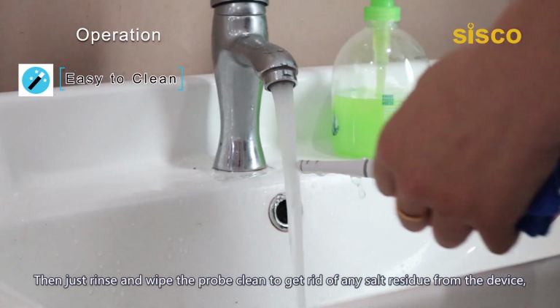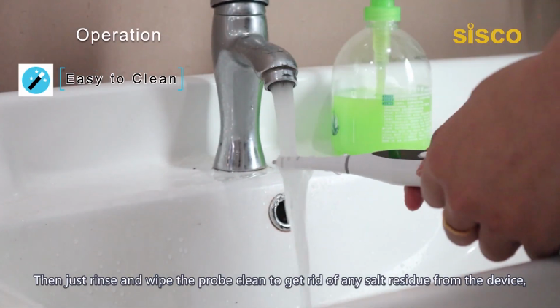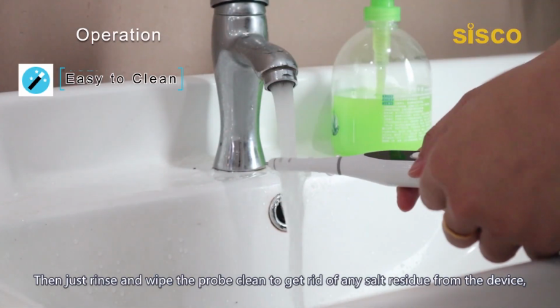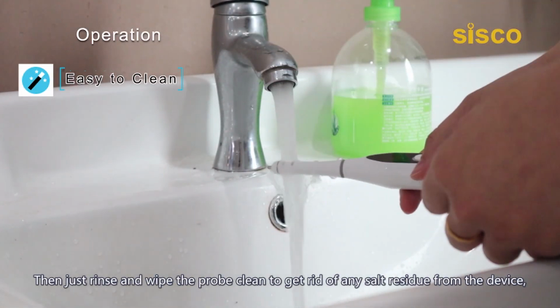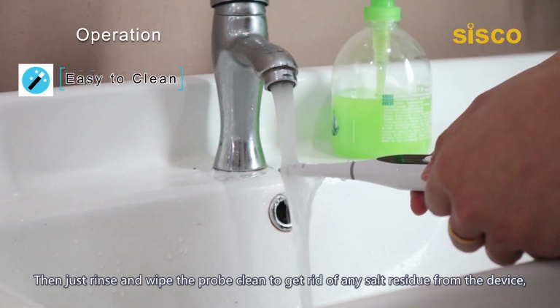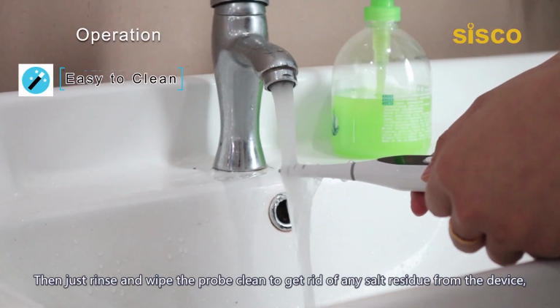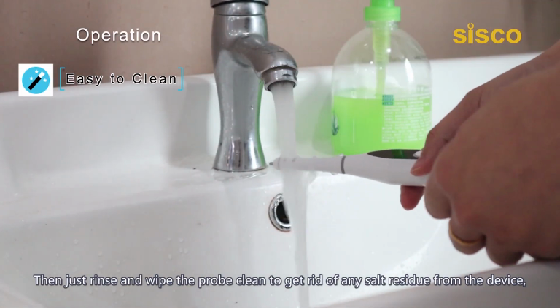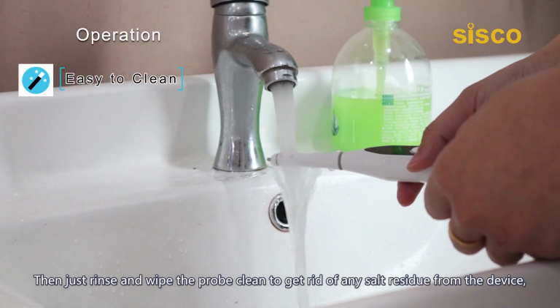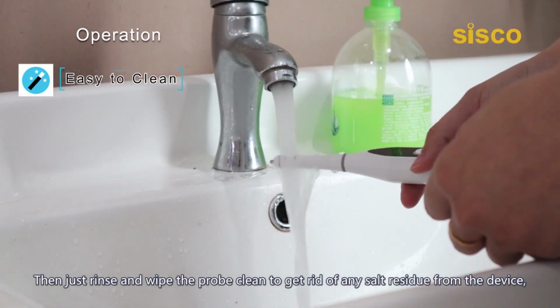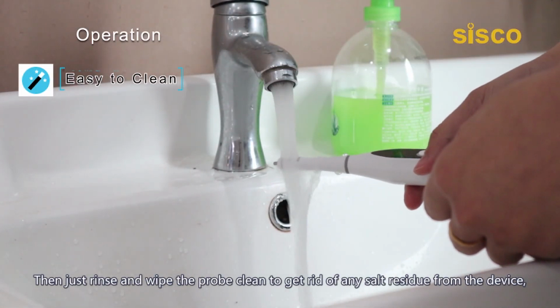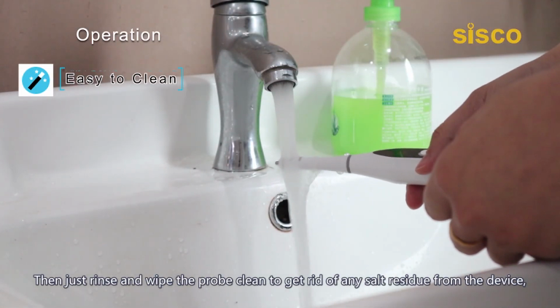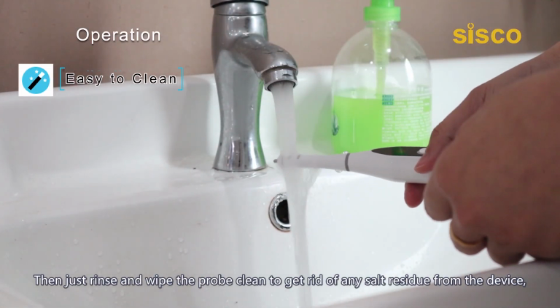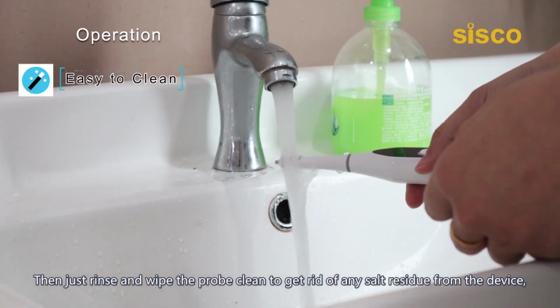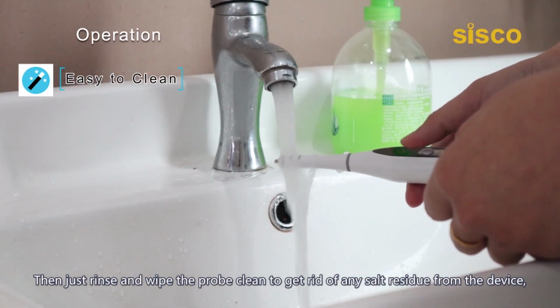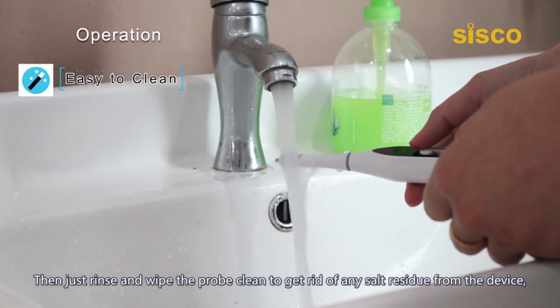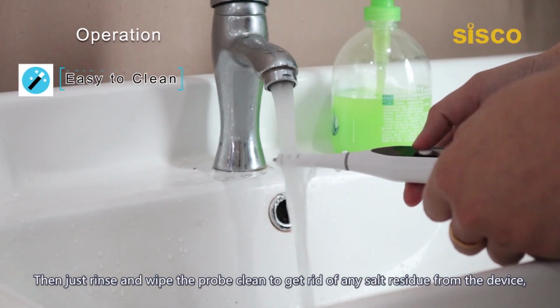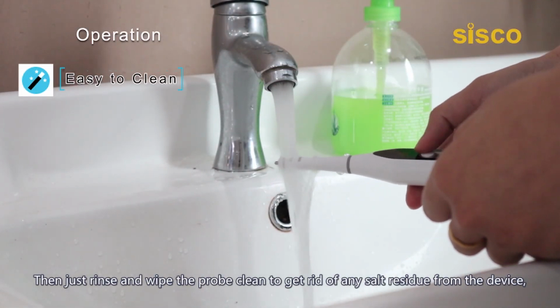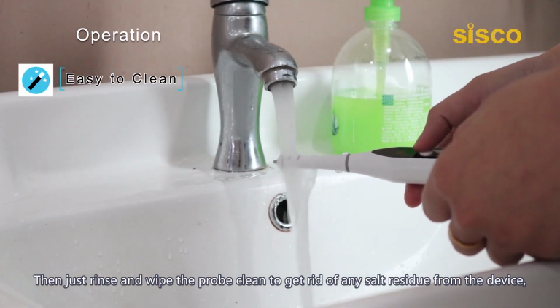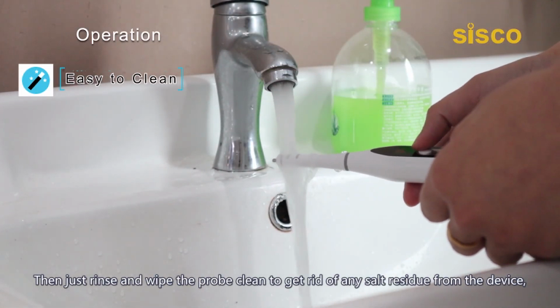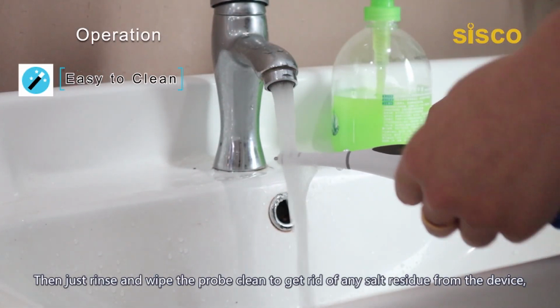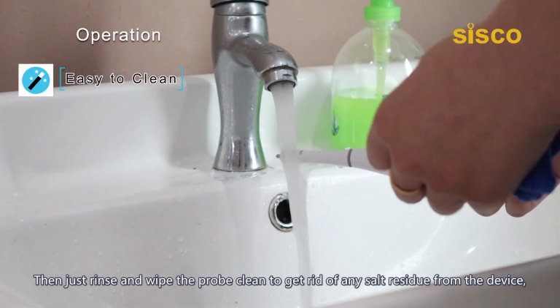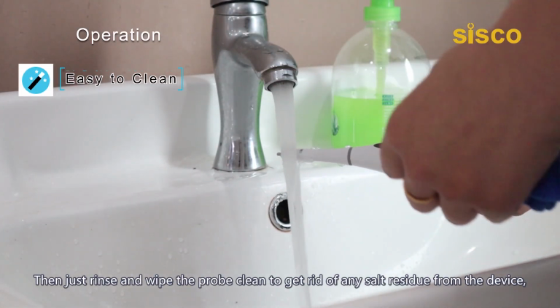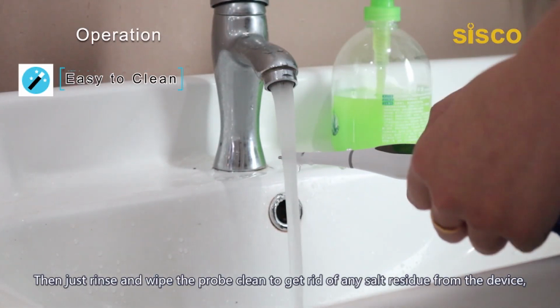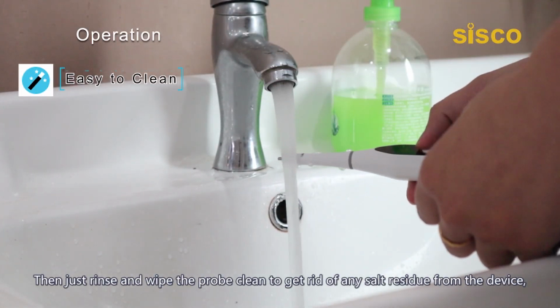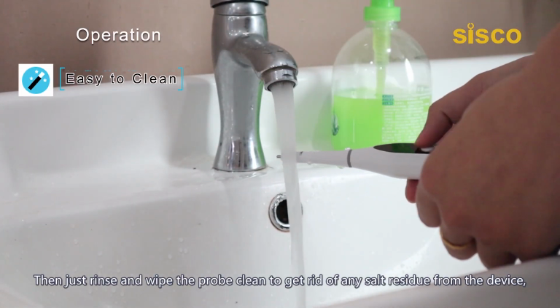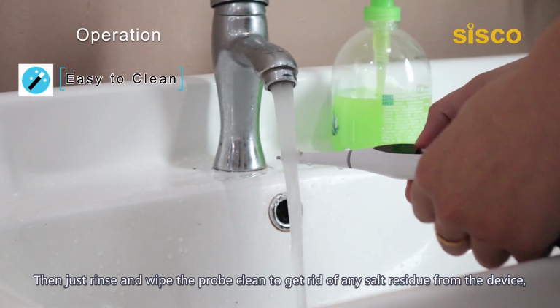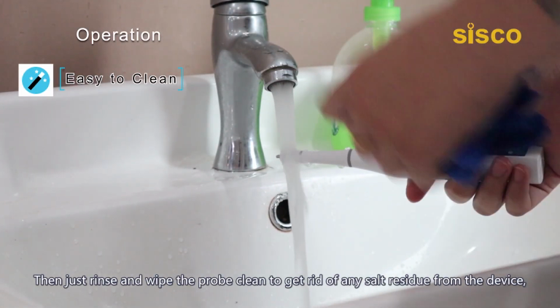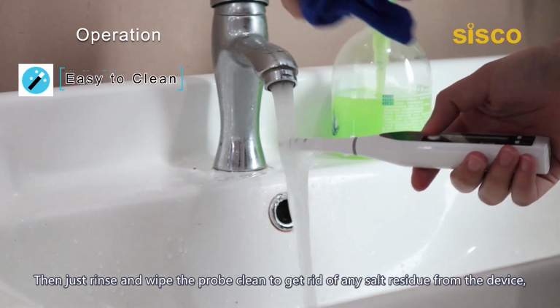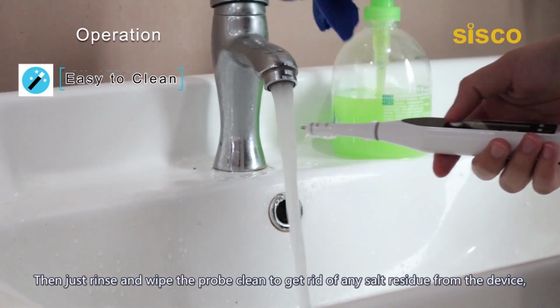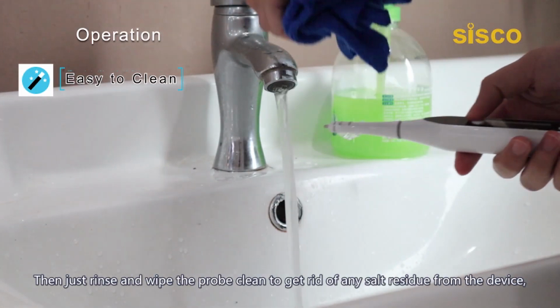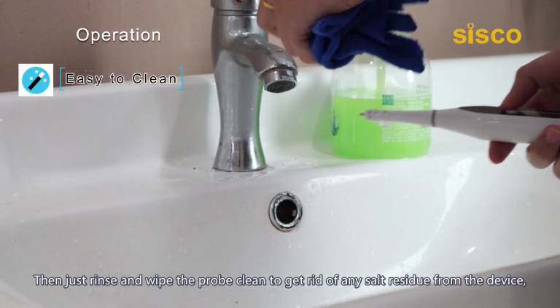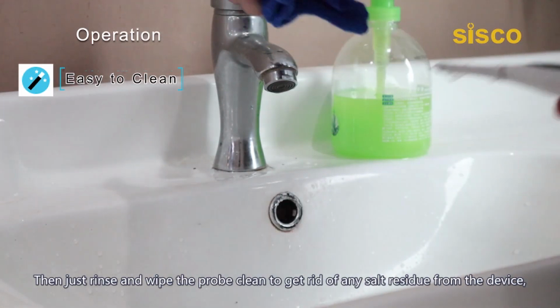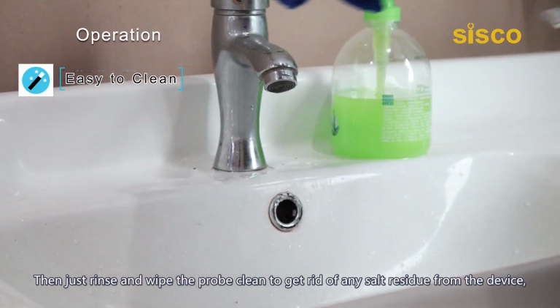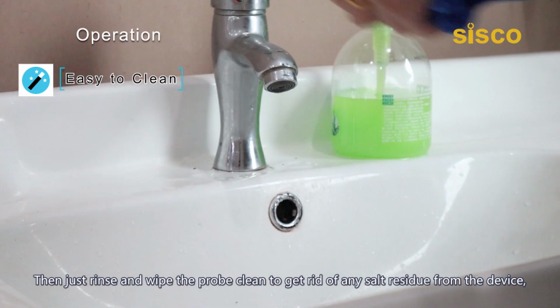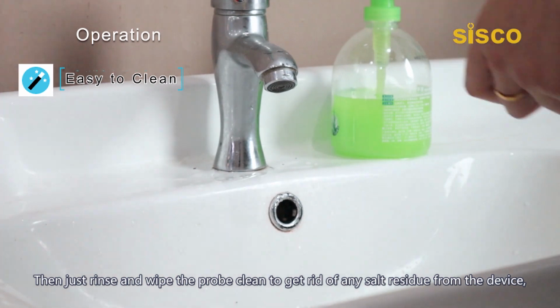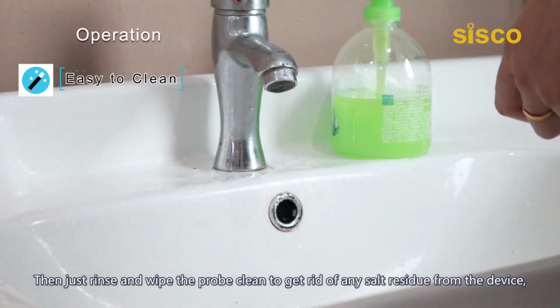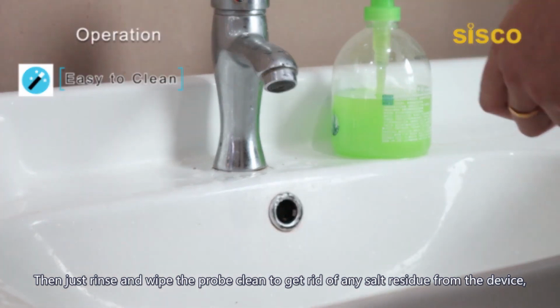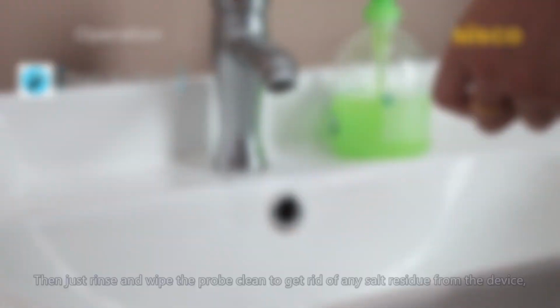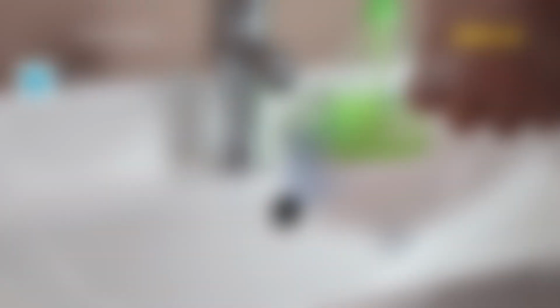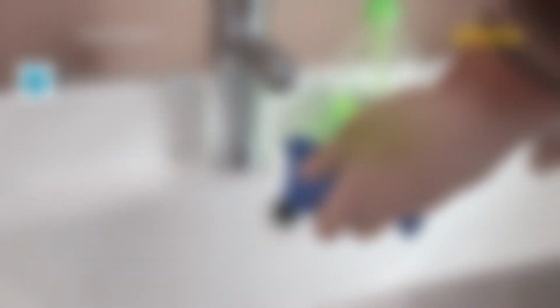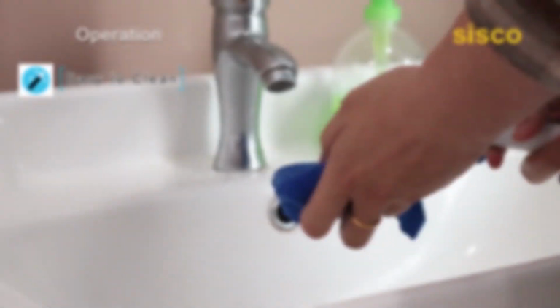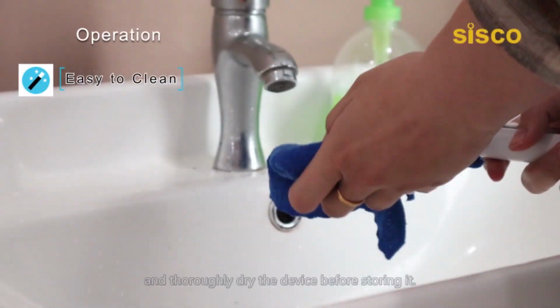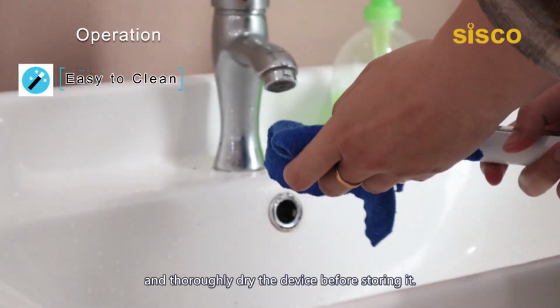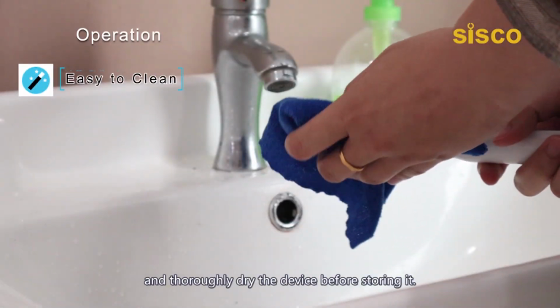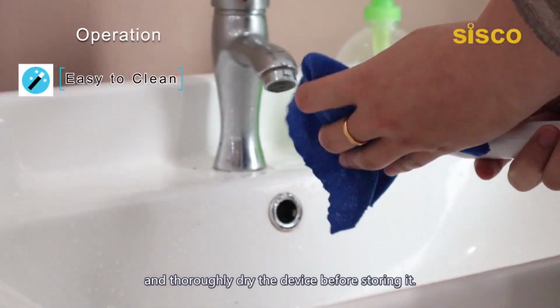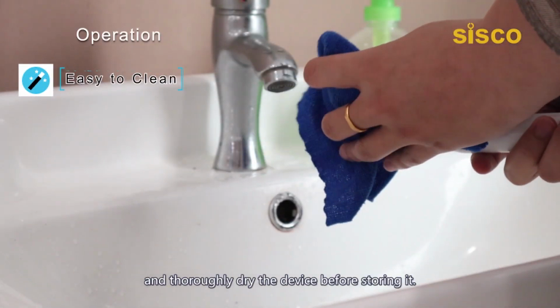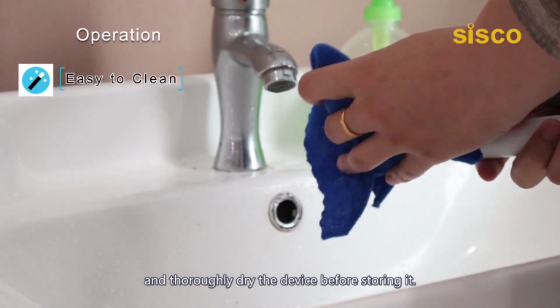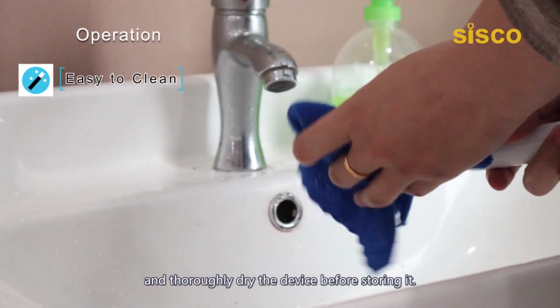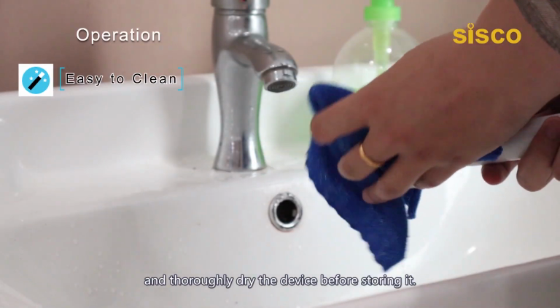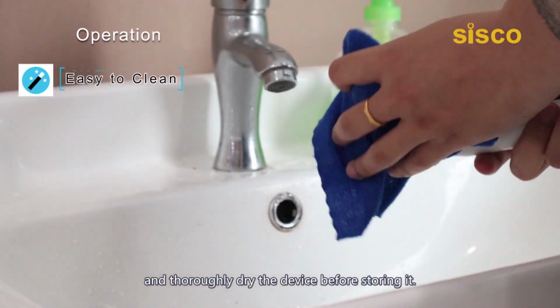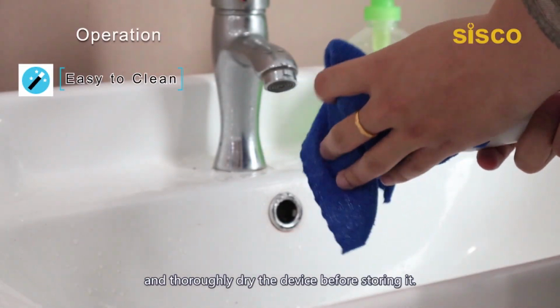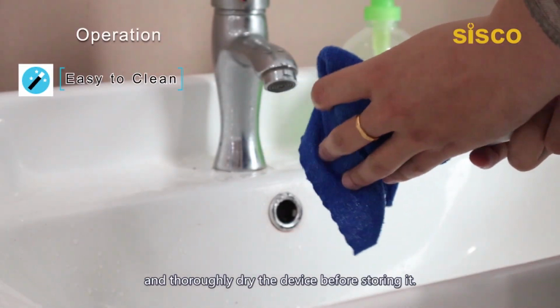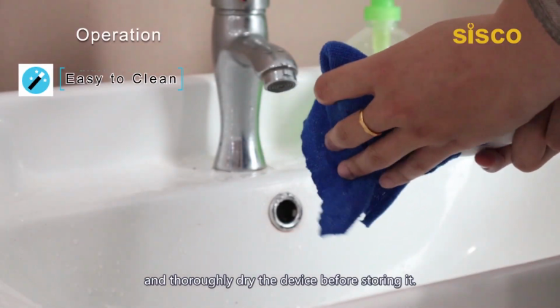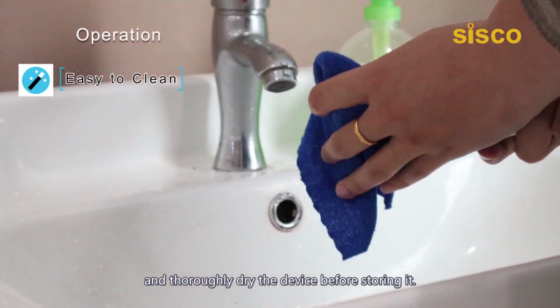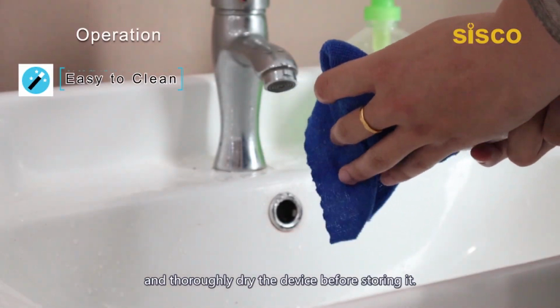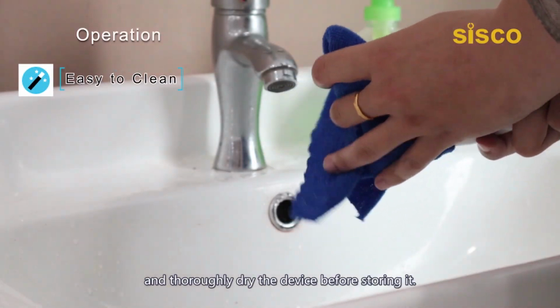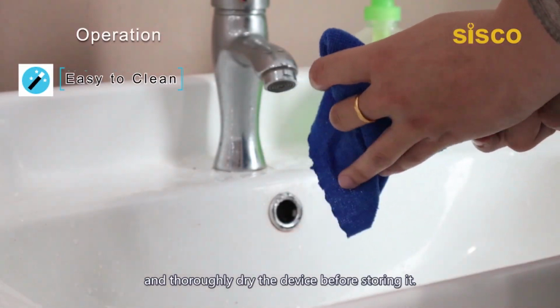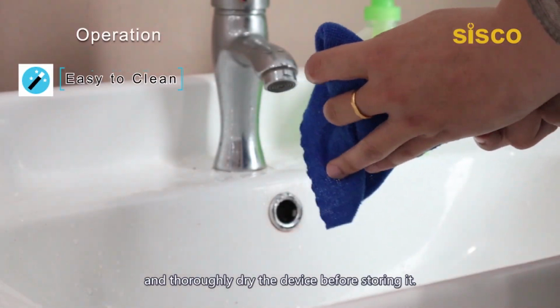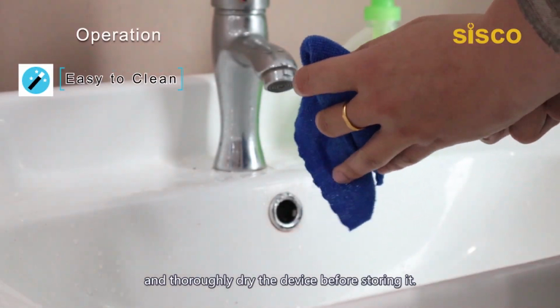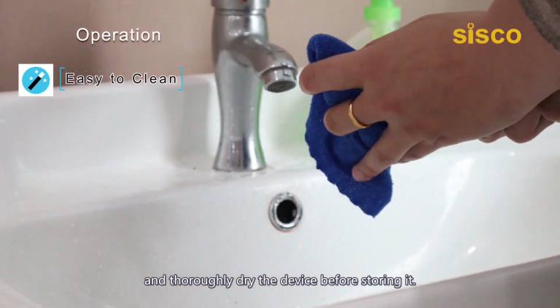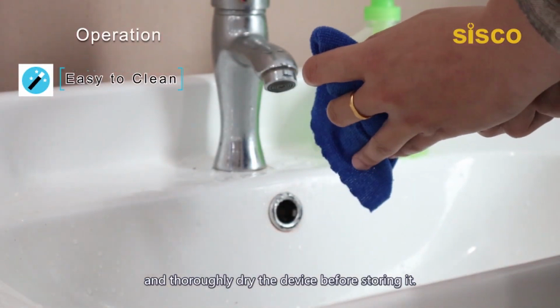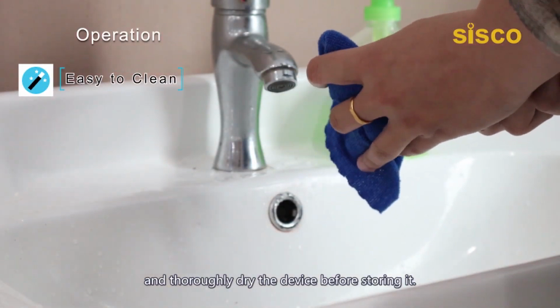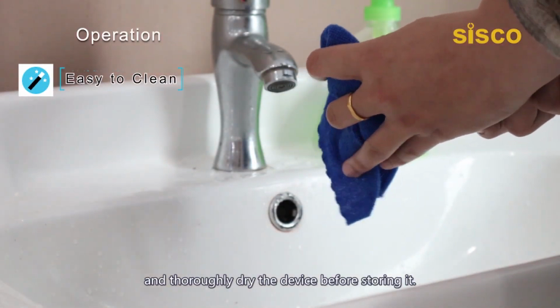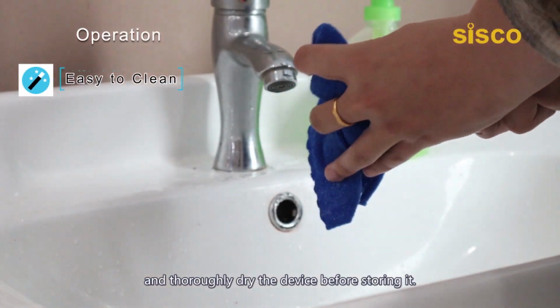Then rinse and wipe the probe clean to get rid of any residue from the device, and thoroughly dry the device before storing it.